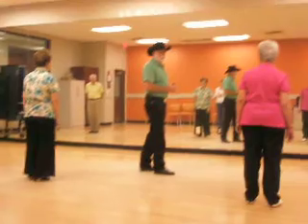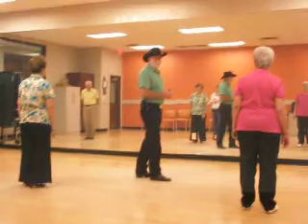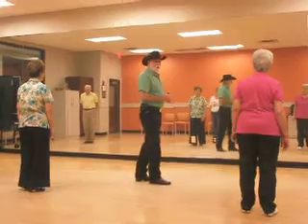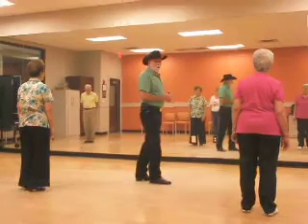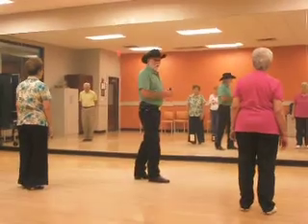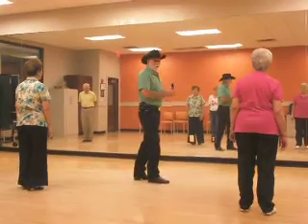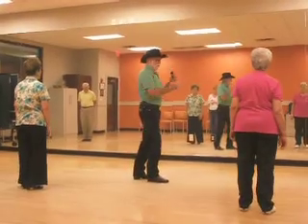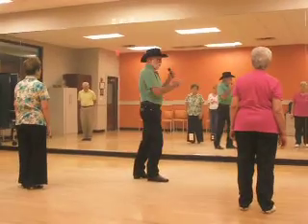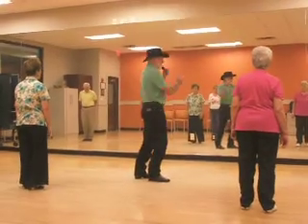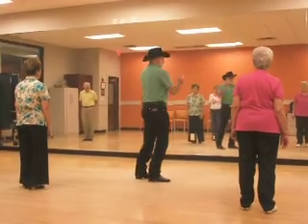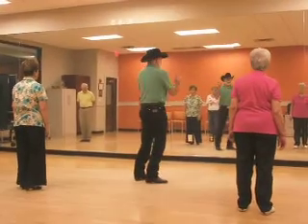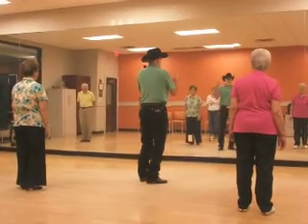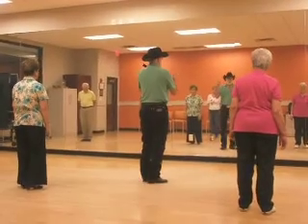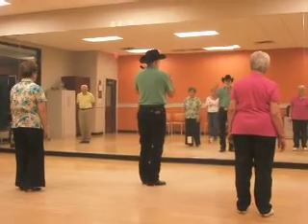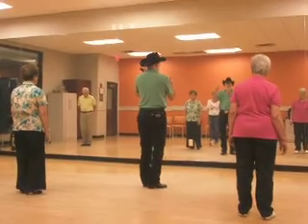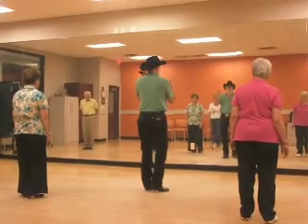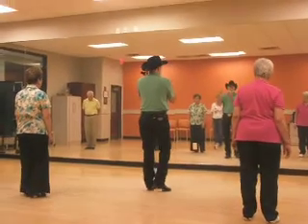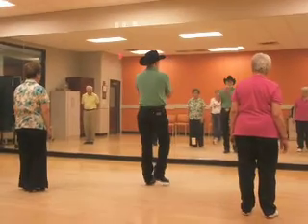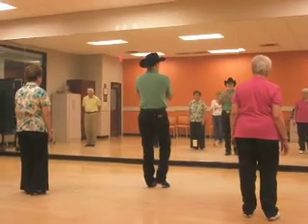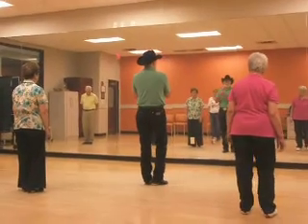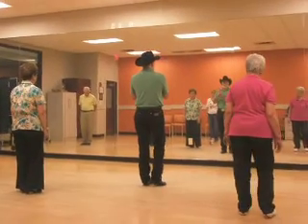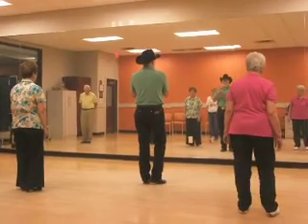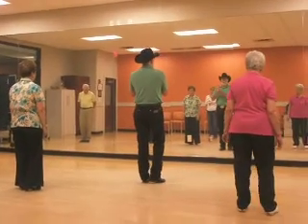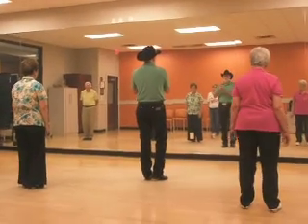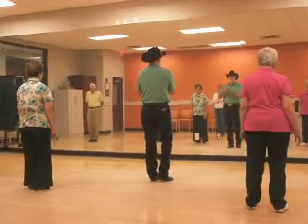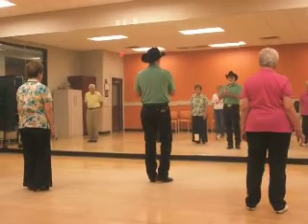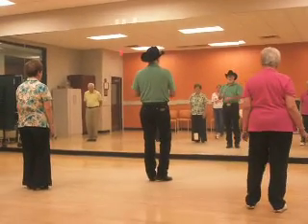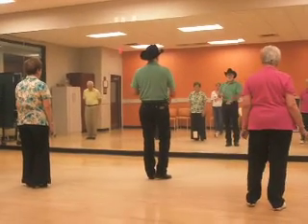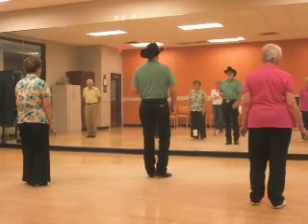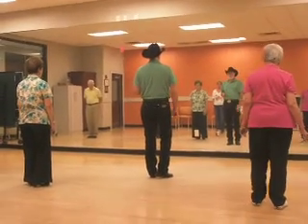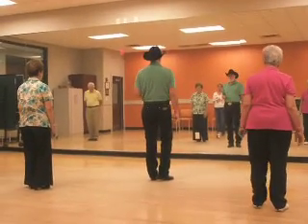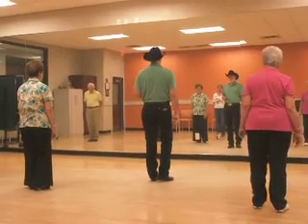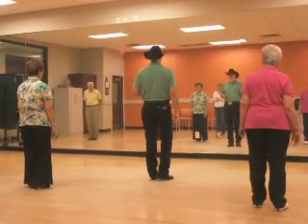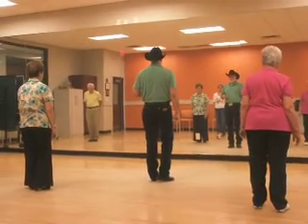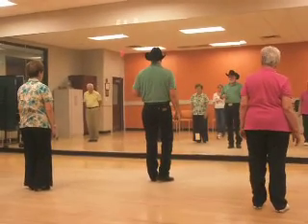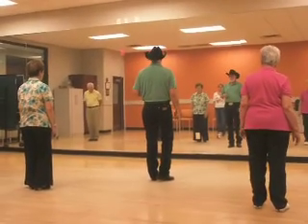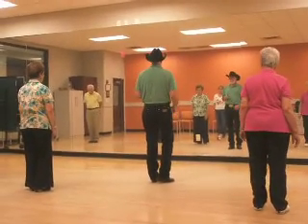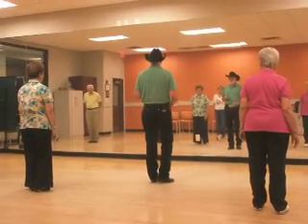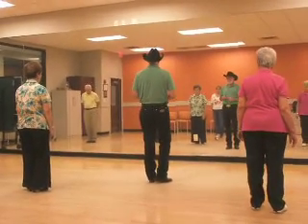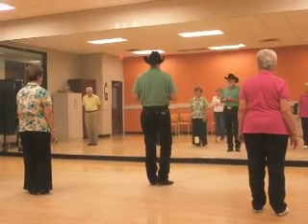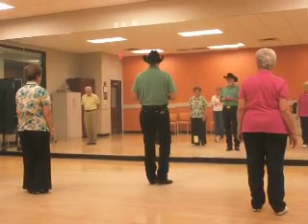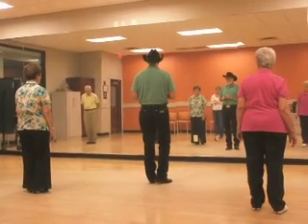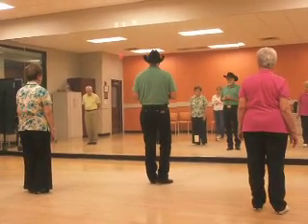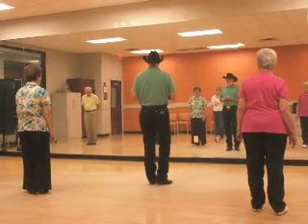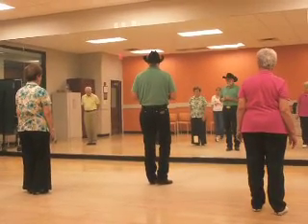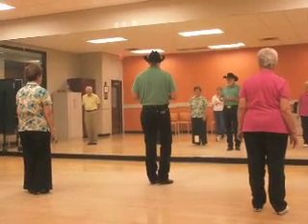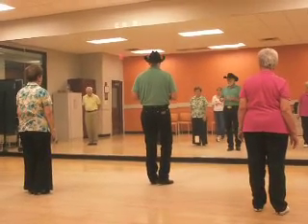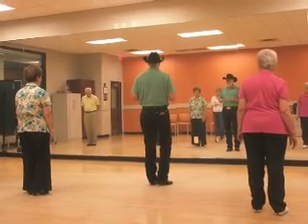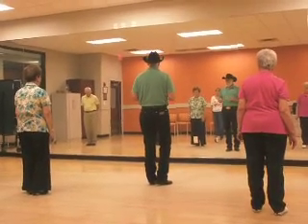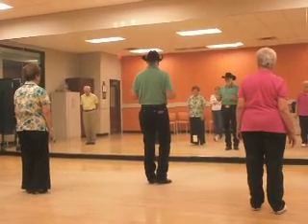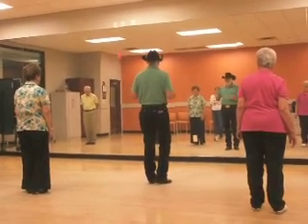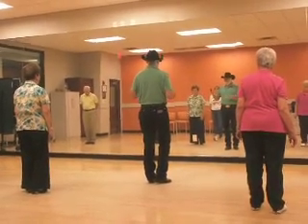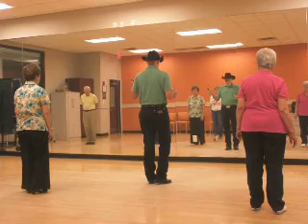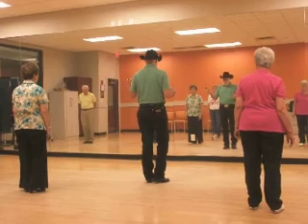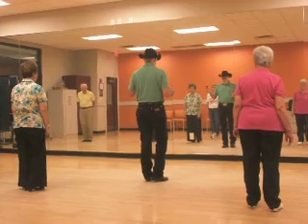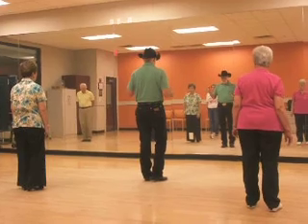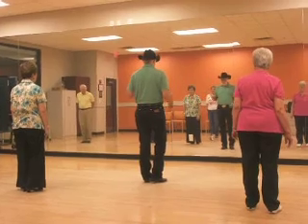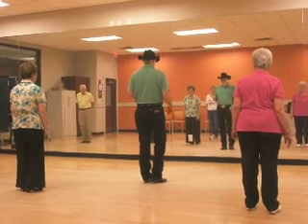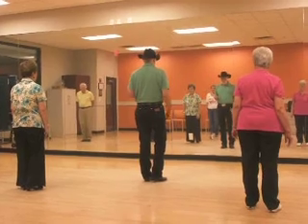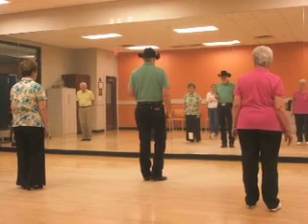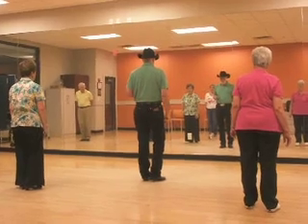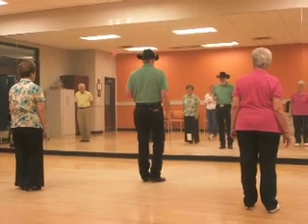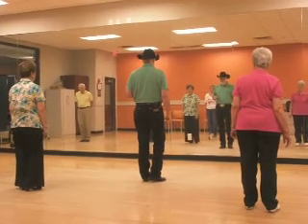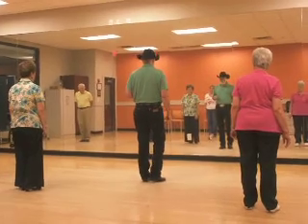Okay, here we go with kickoff. 32 count, four wall dance, weights on the left foot. Triple four, heel grind to the left.